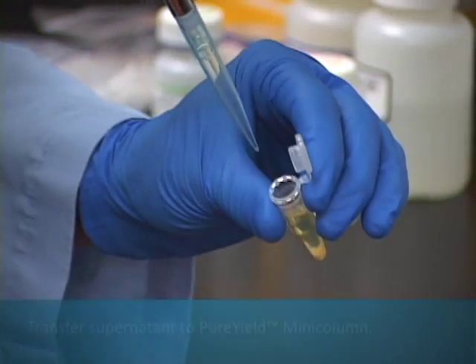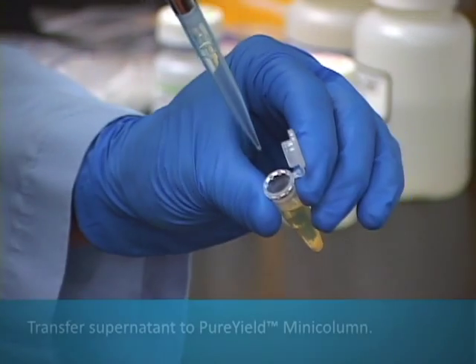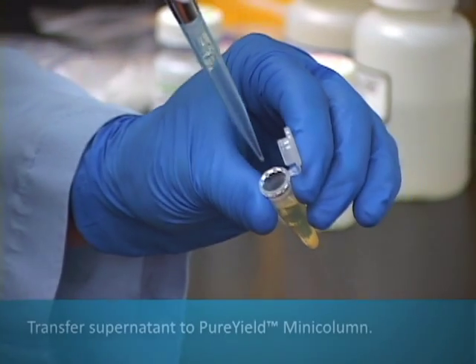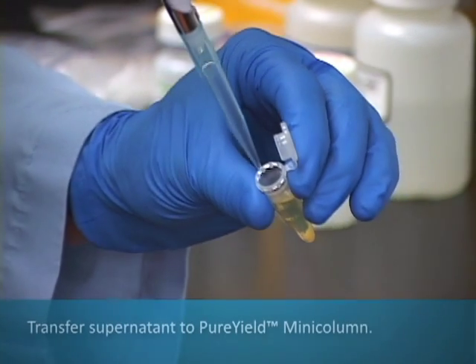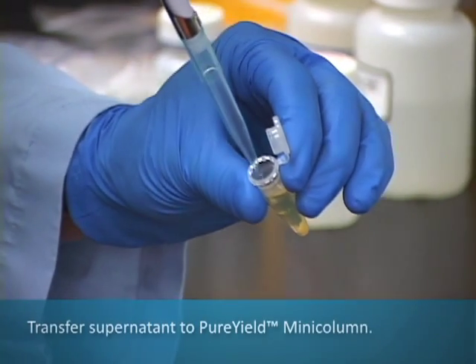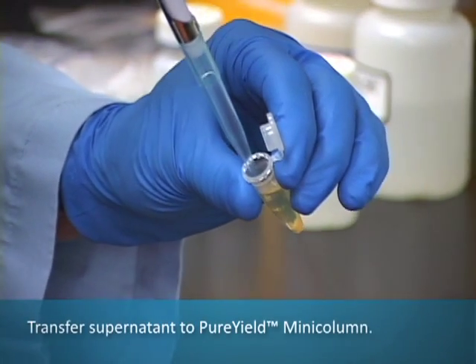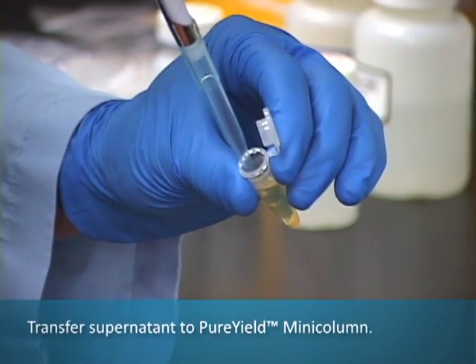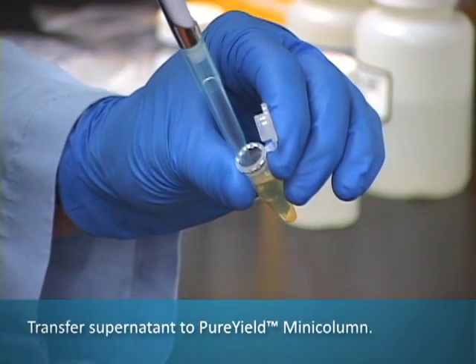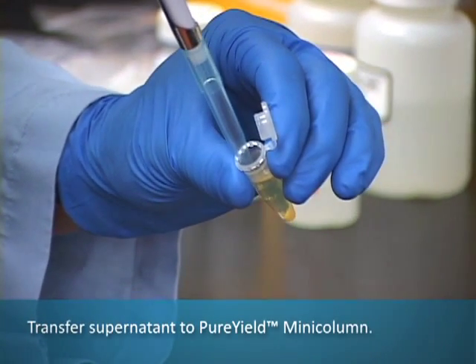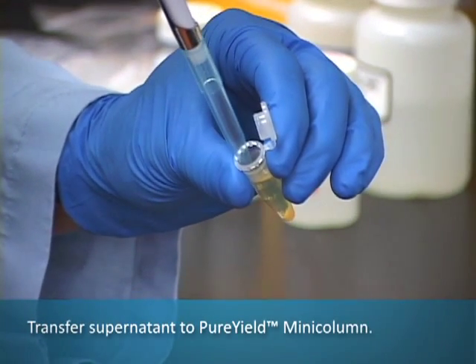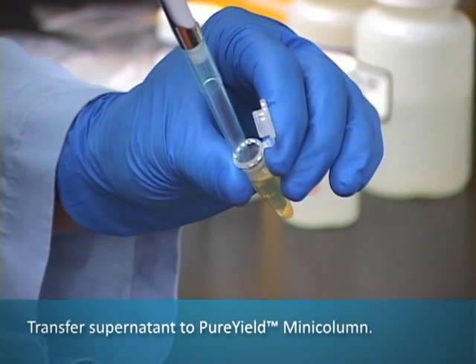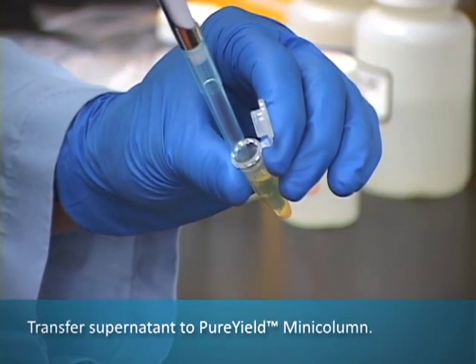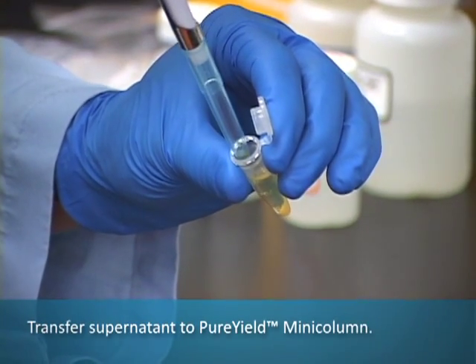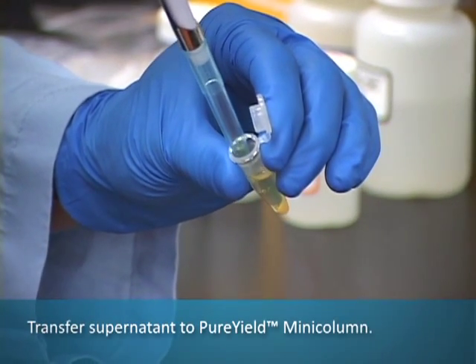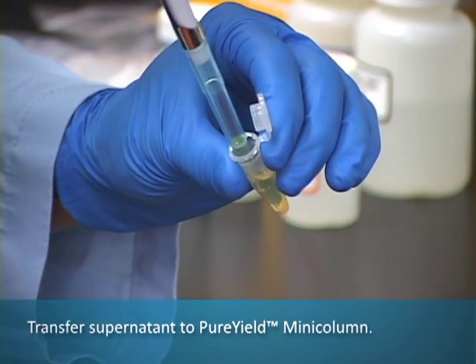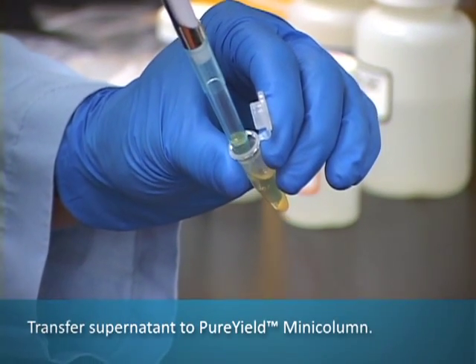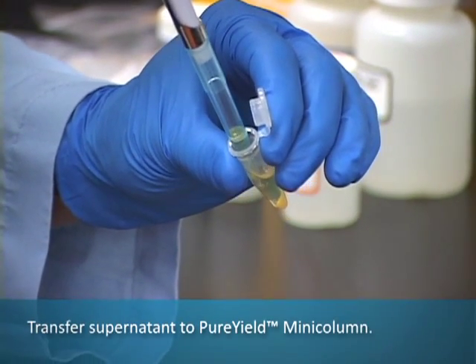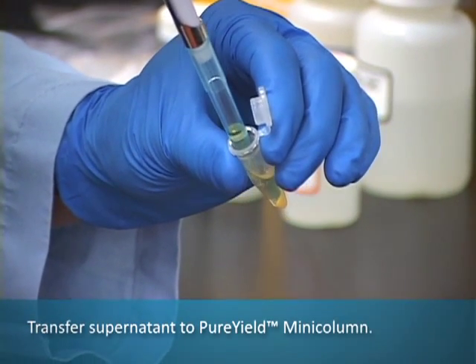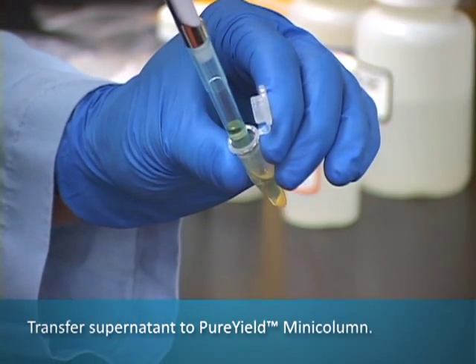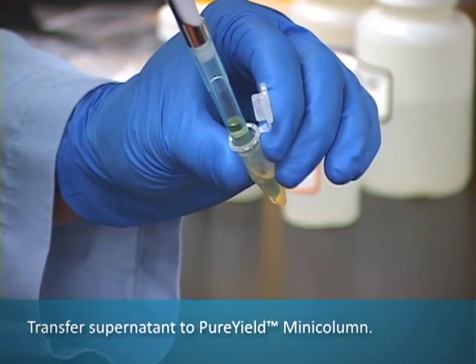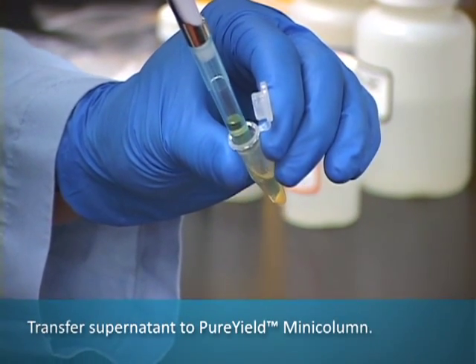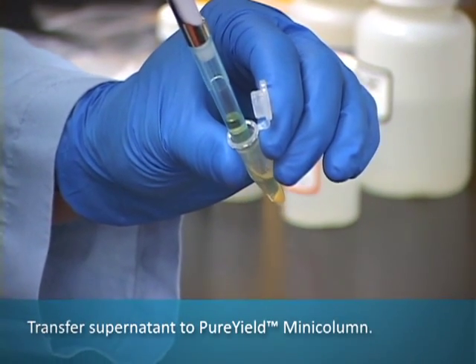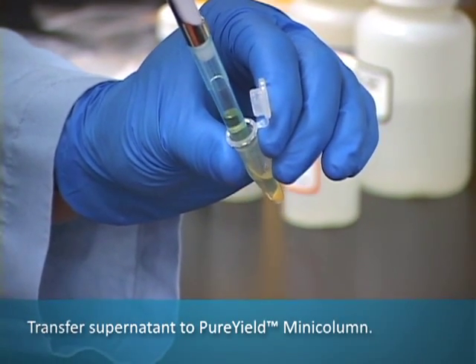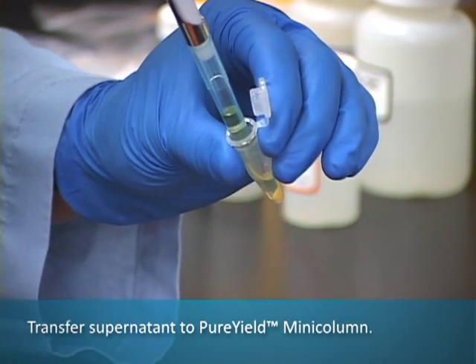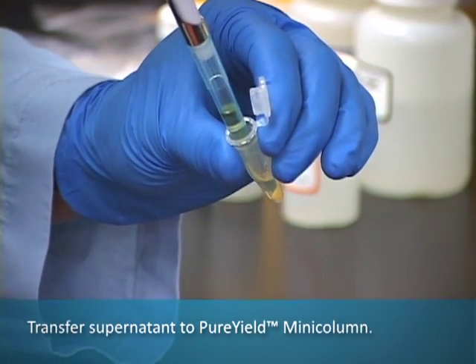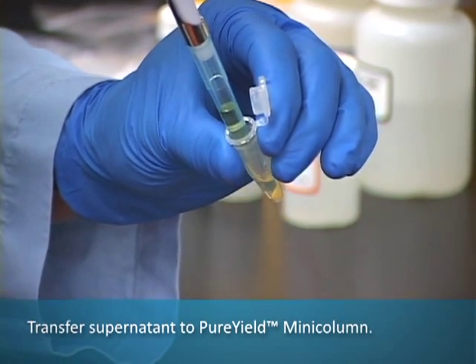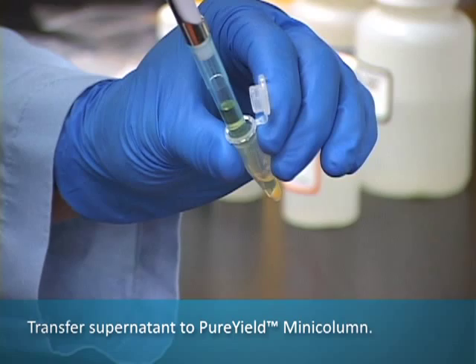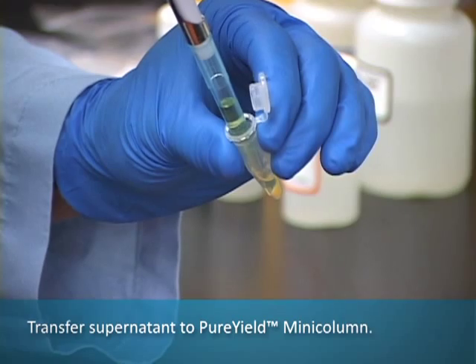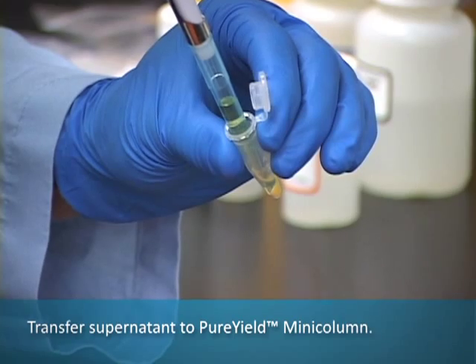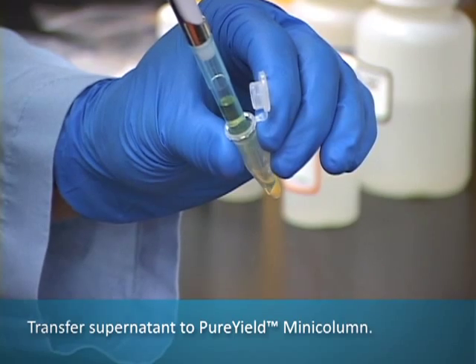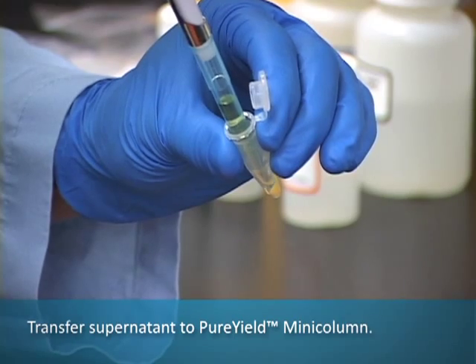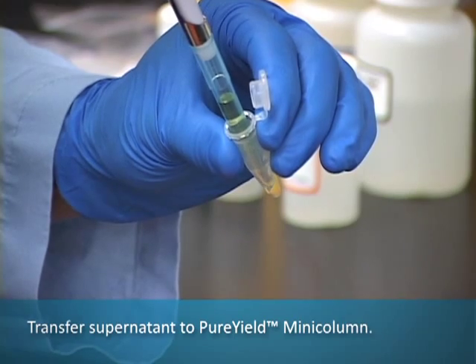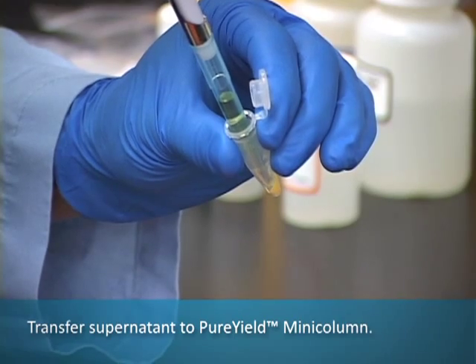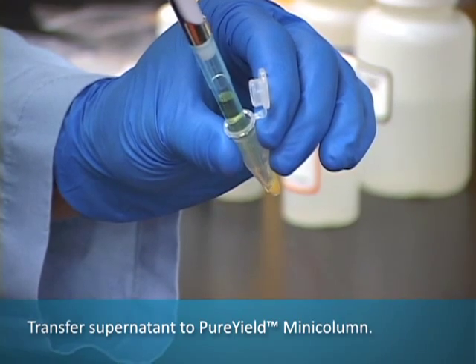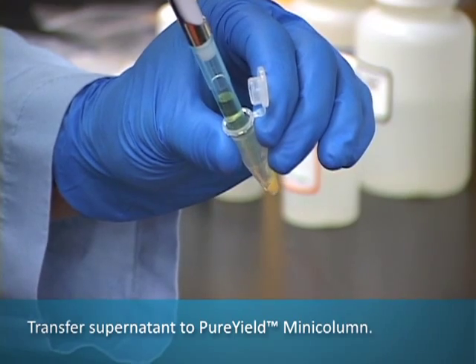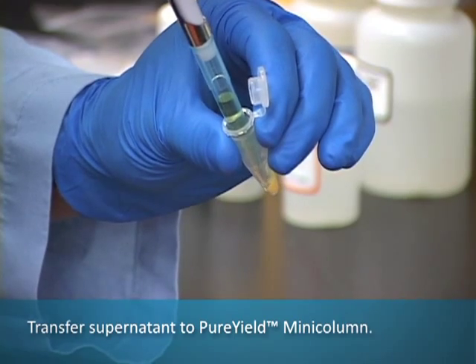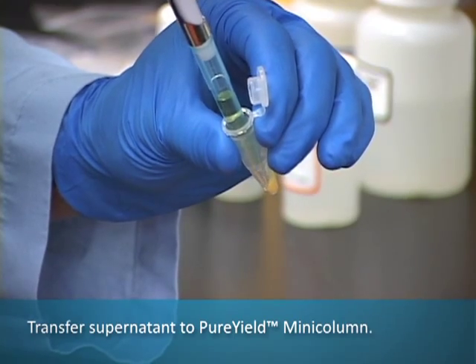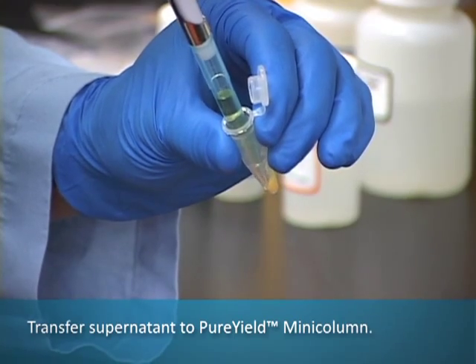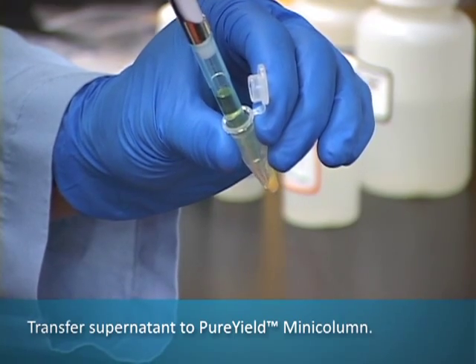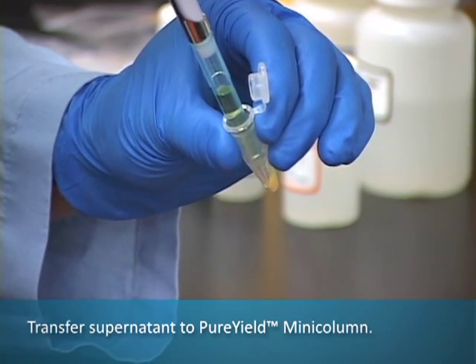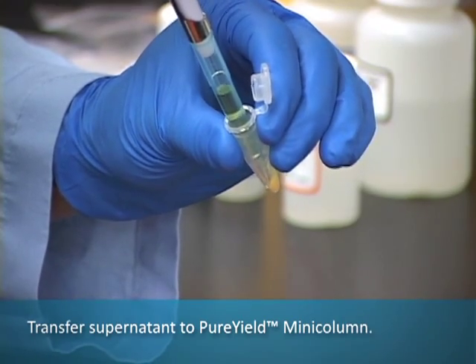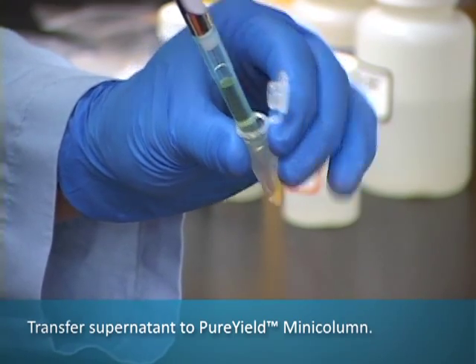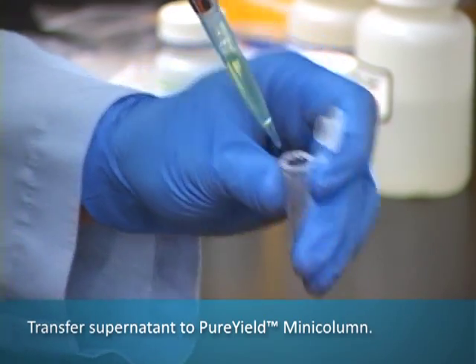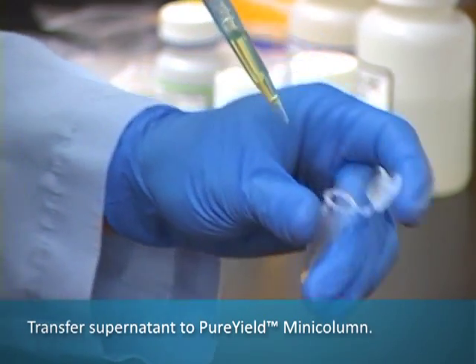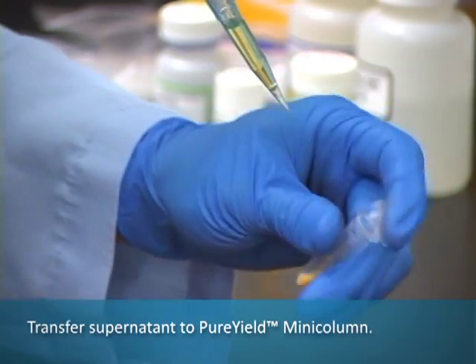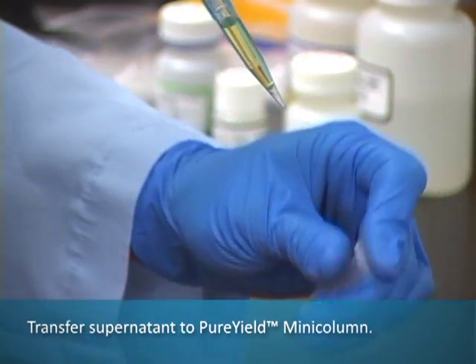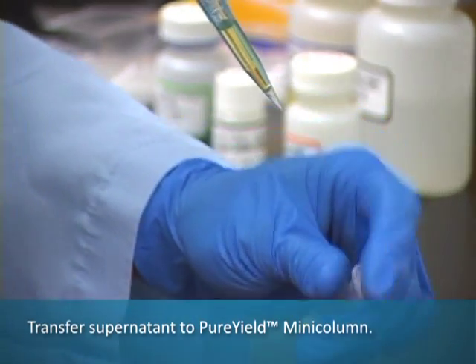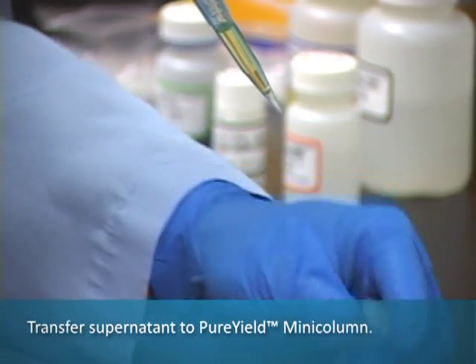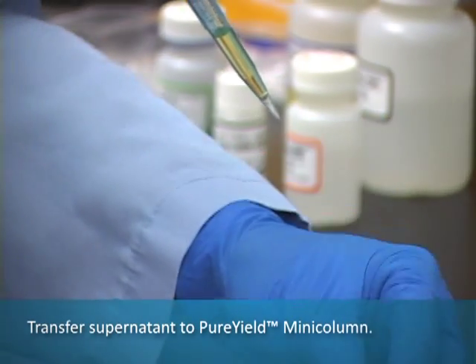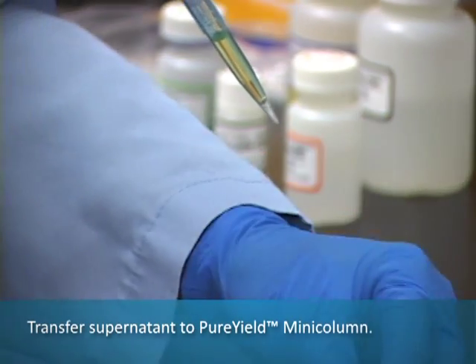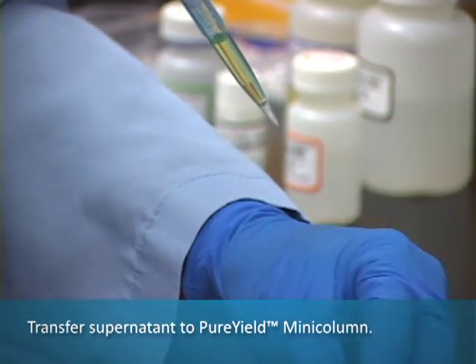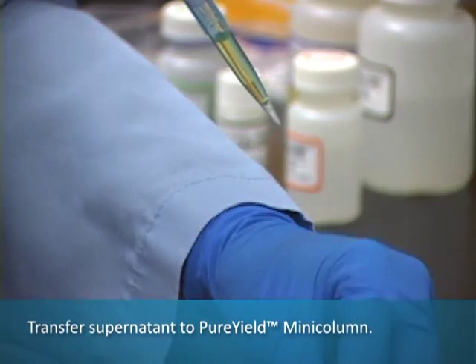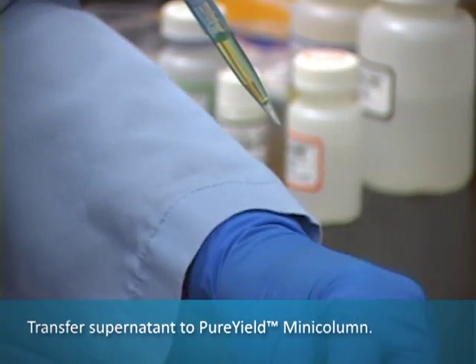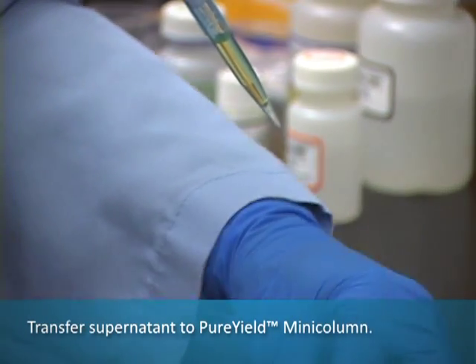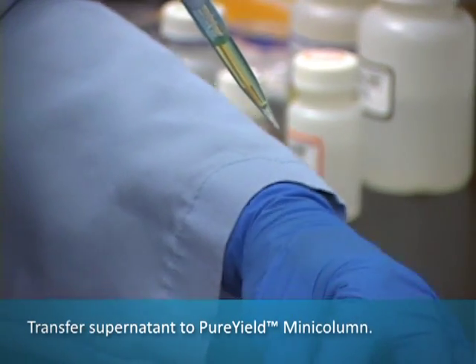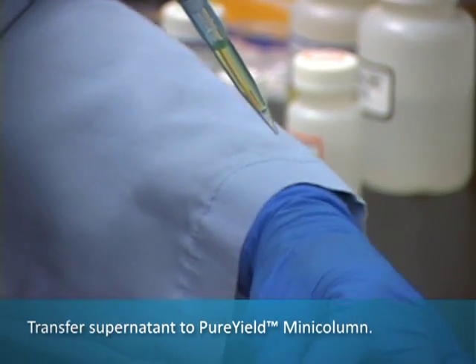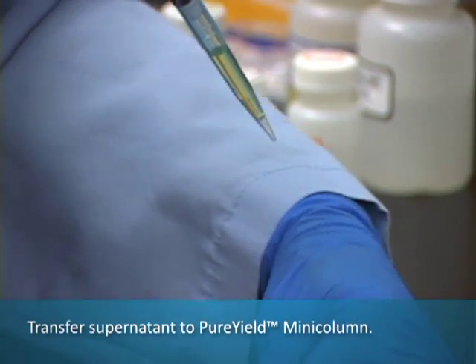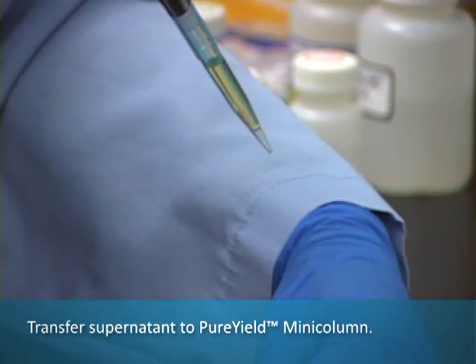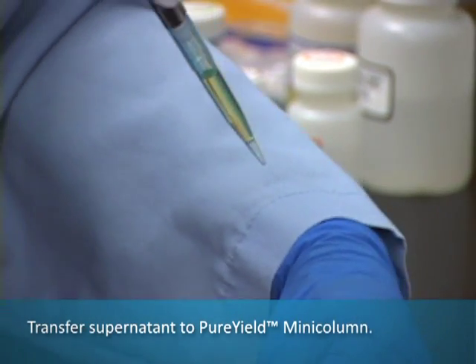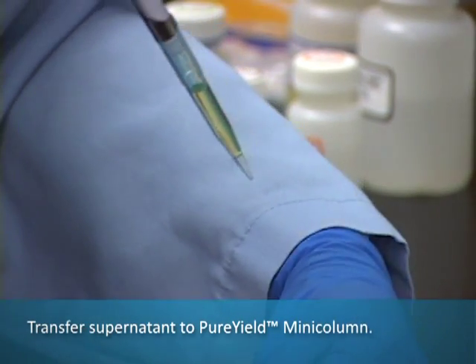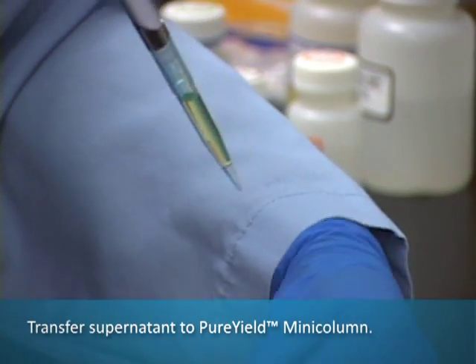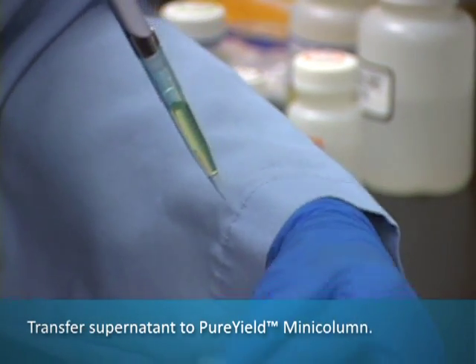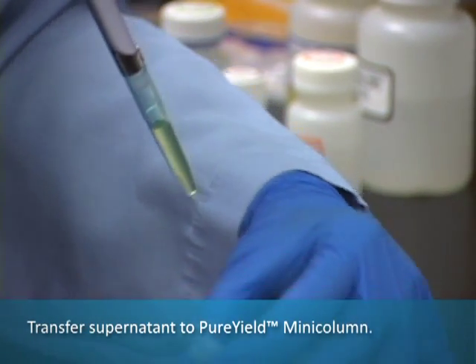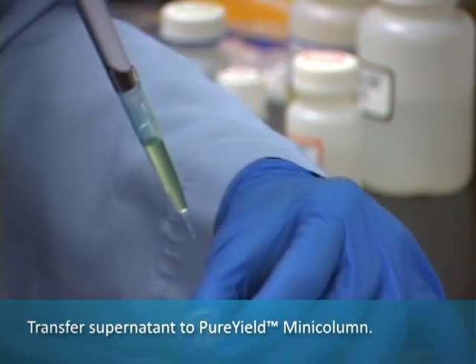After centrifugation, transfer the supernatant to the Pure Yield Mini-Column, and centrifuge at maximum speed for 15 seconds.